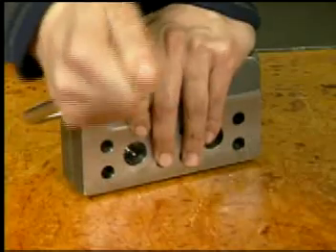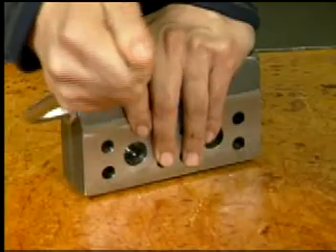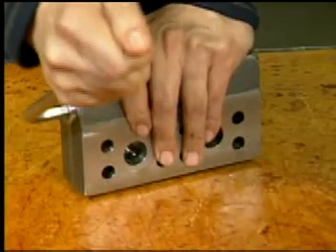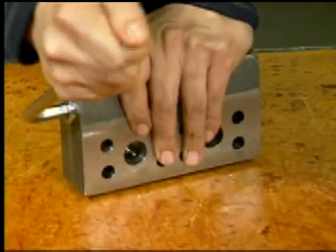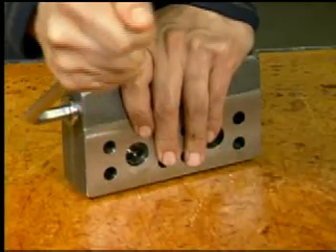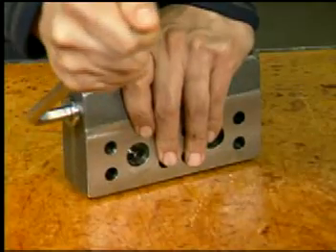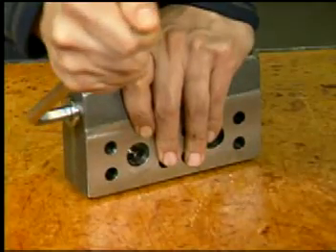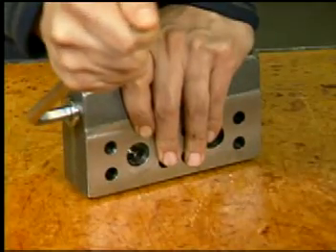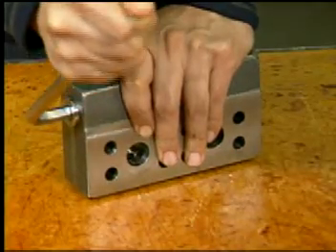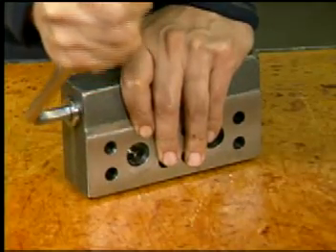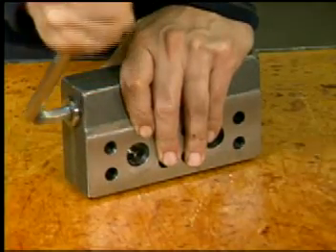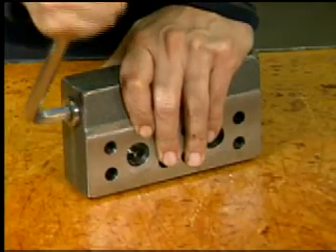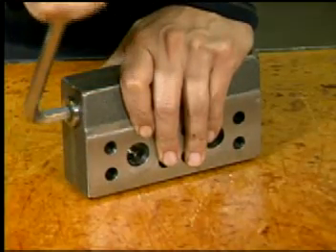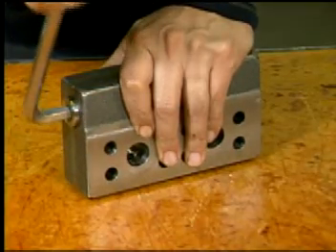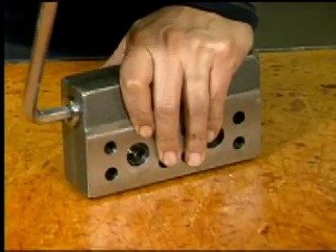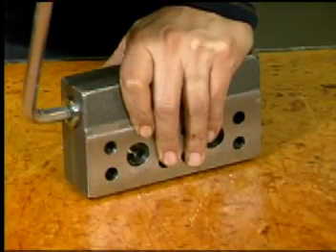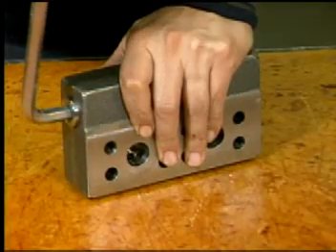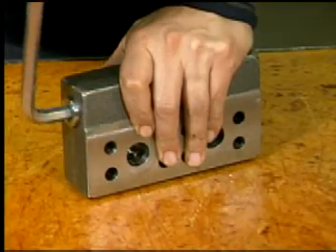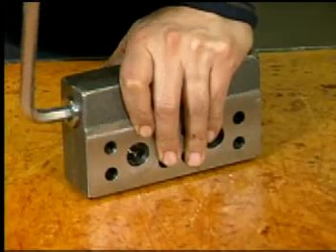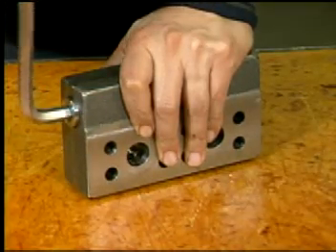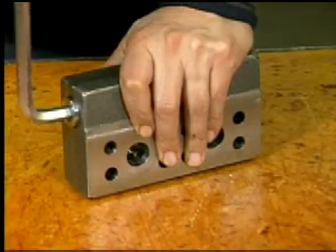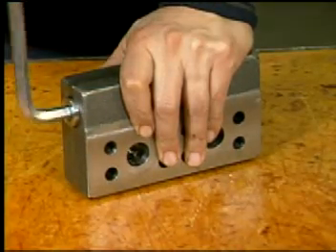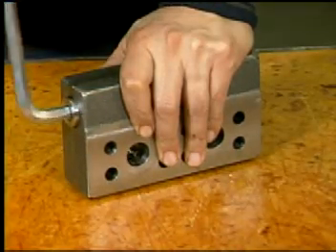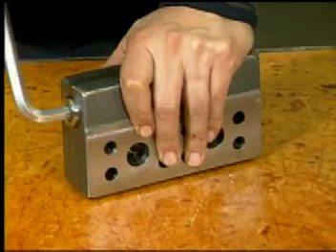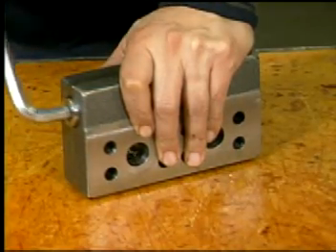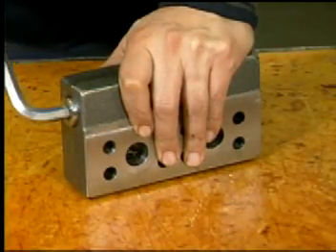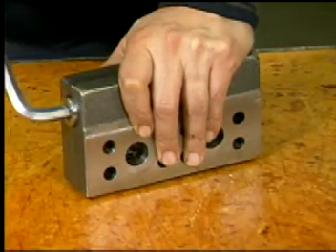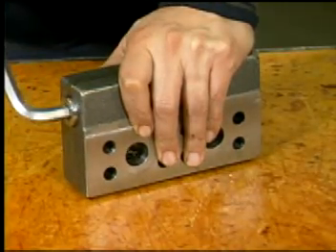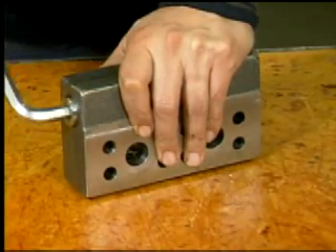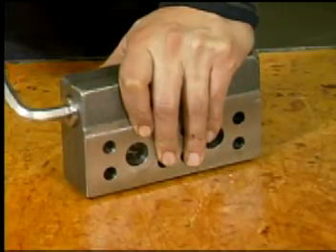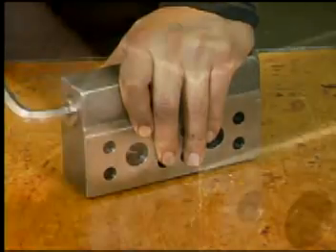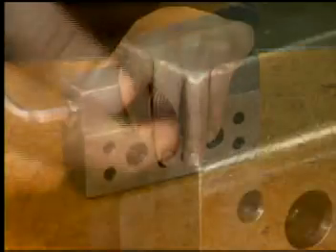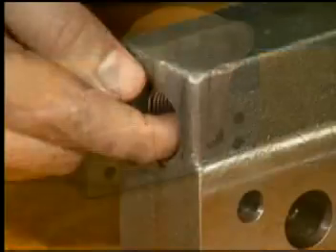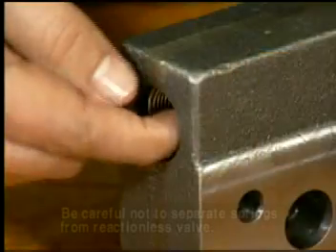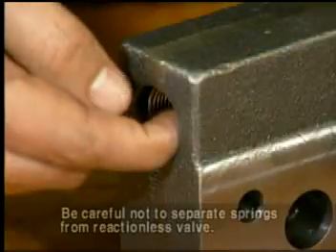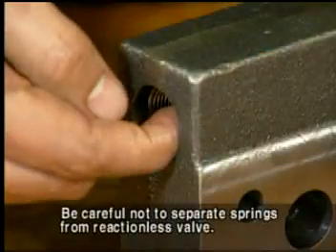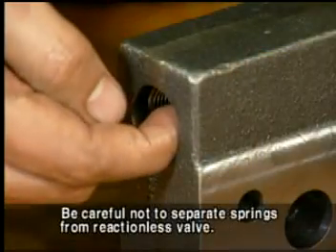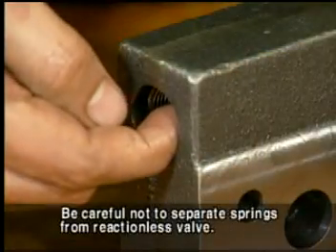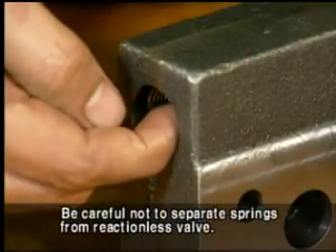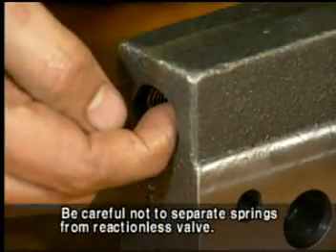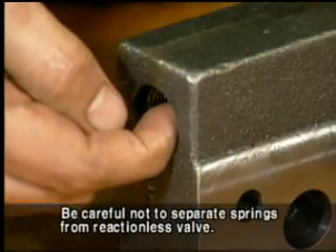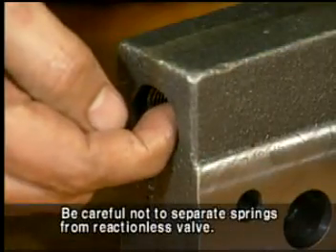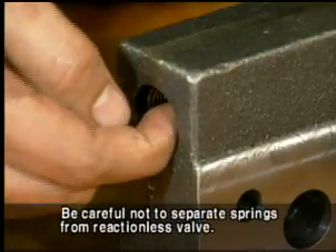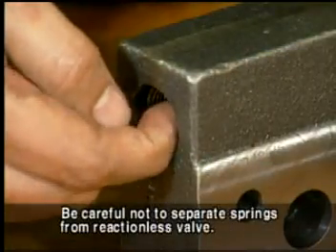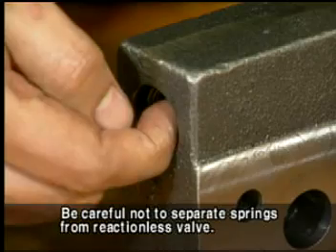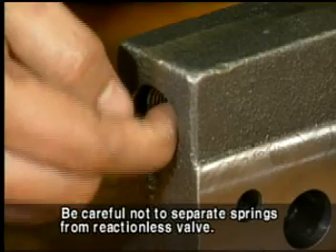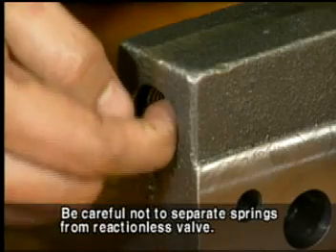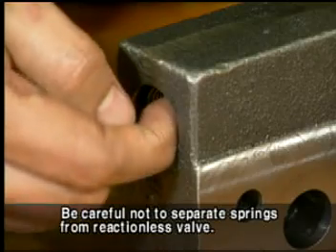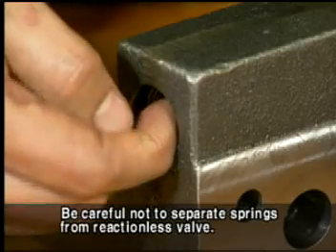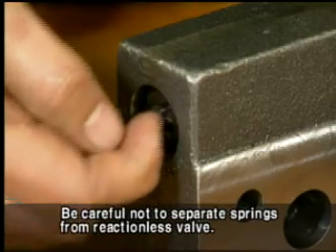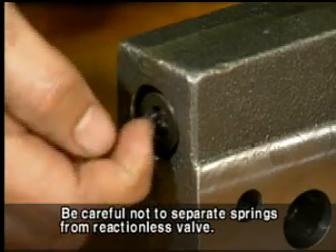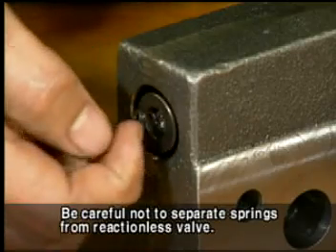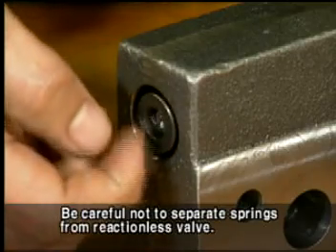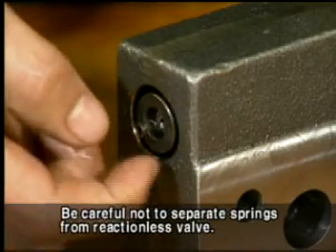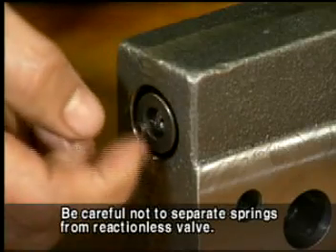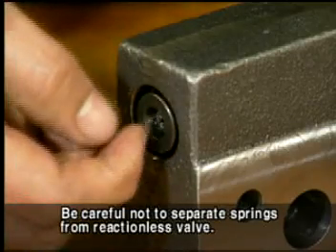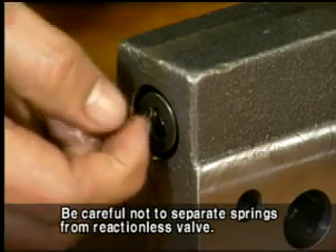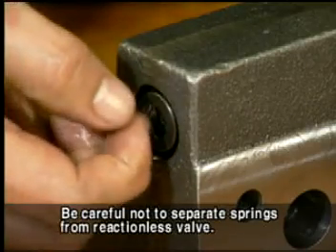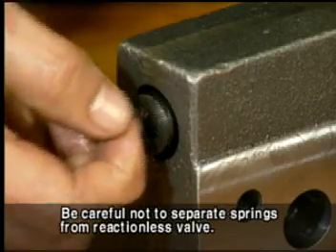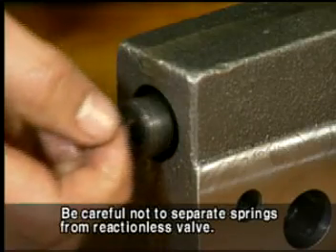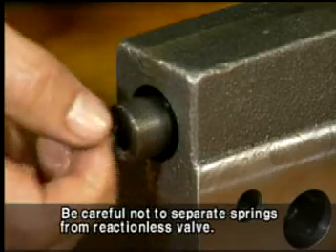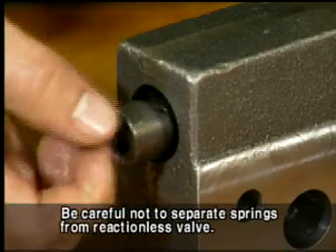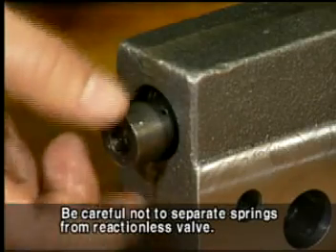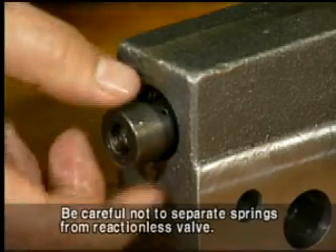Disassemble the reactionless valve from the reactionless valve block. At that time, be careful not to separate the springs from the reactionless valve.